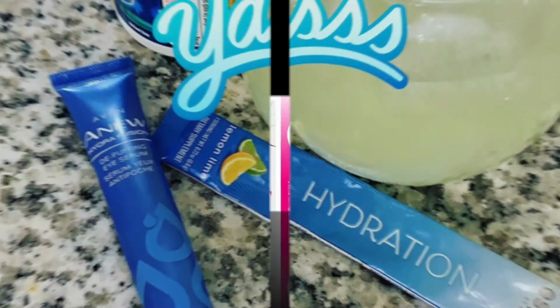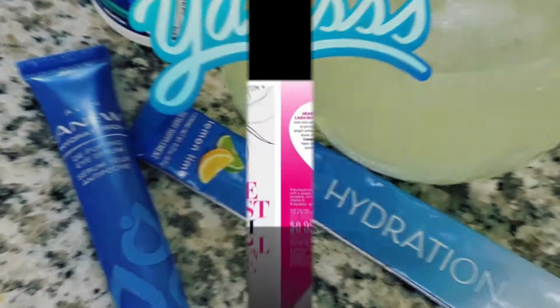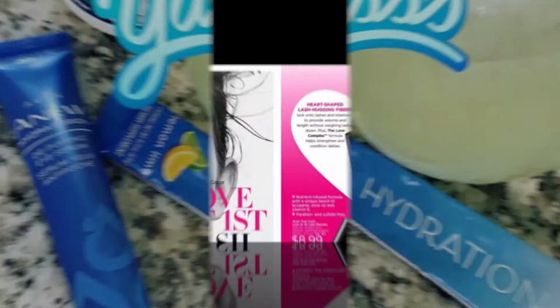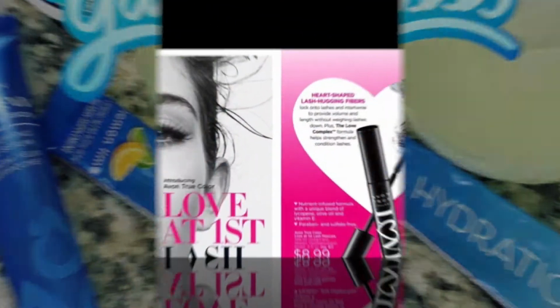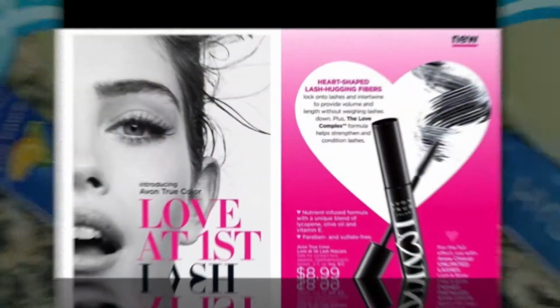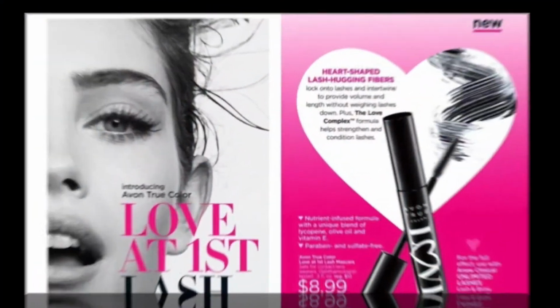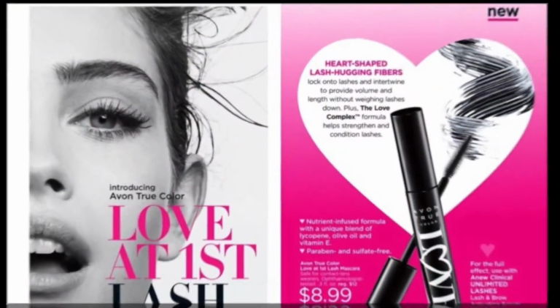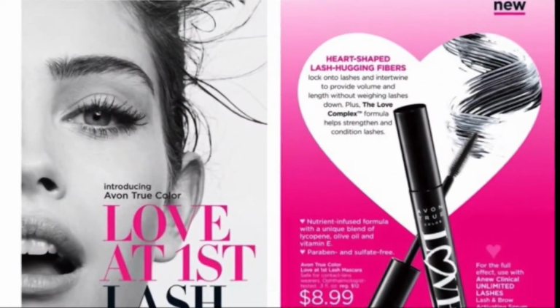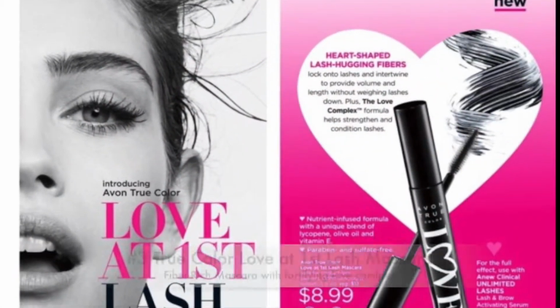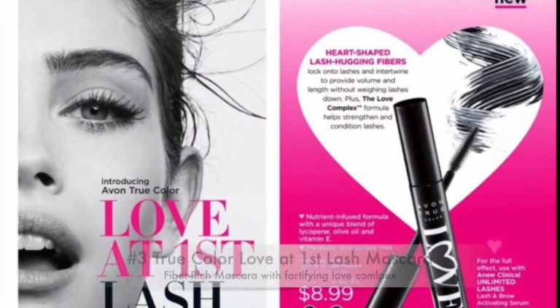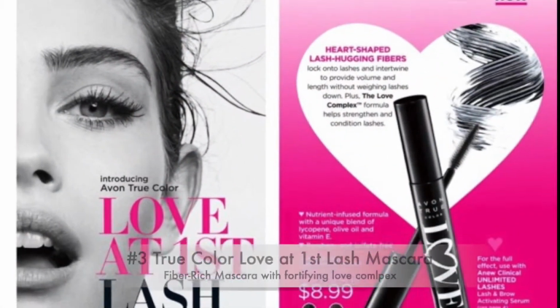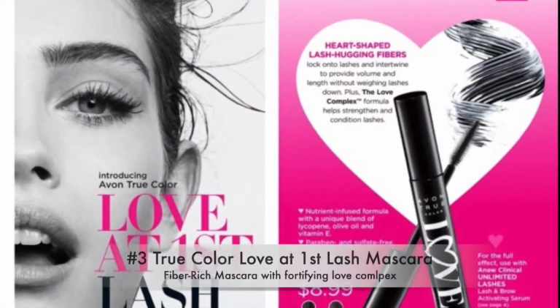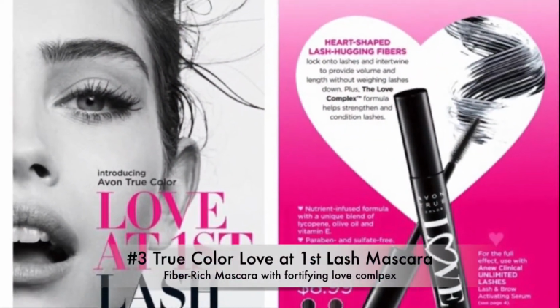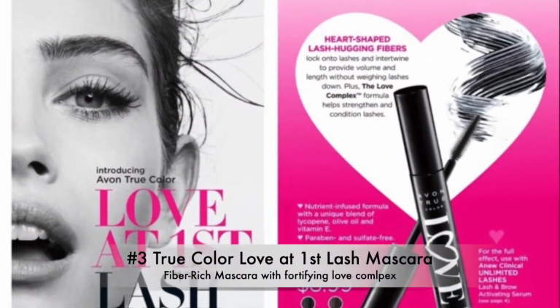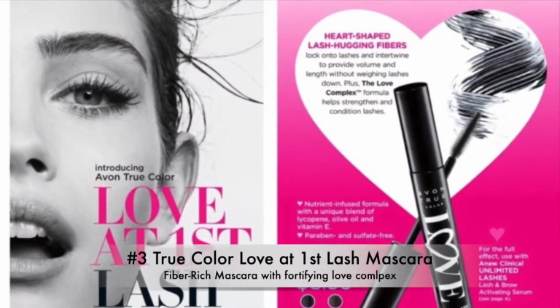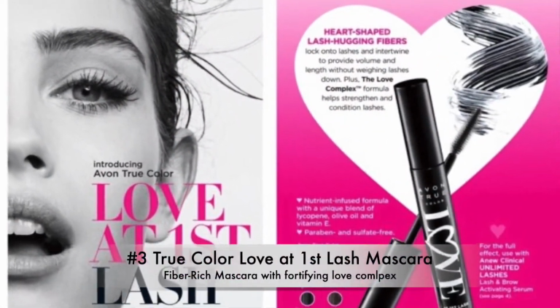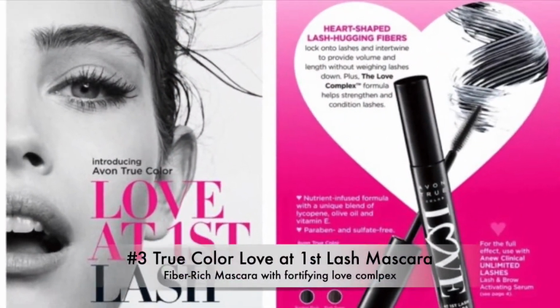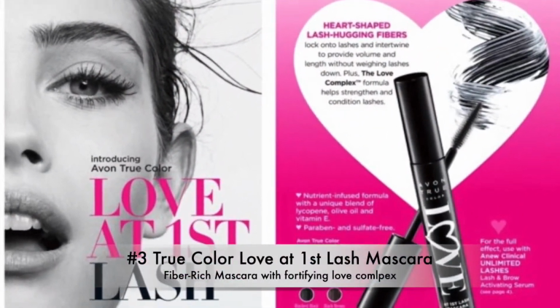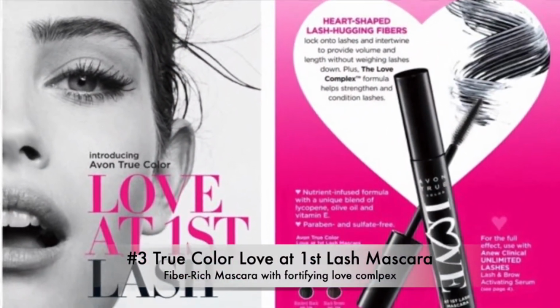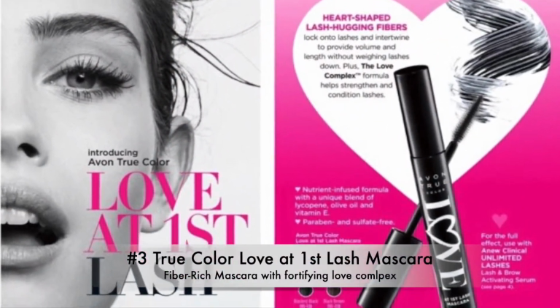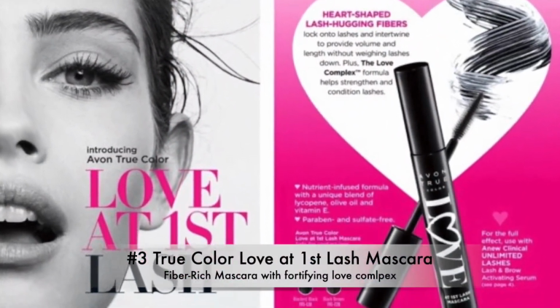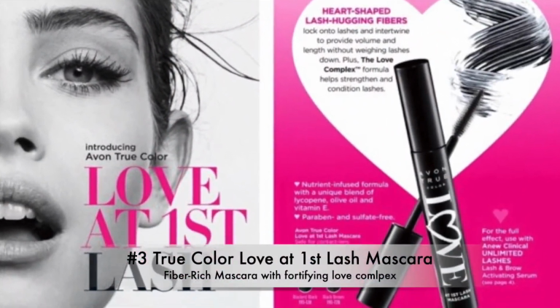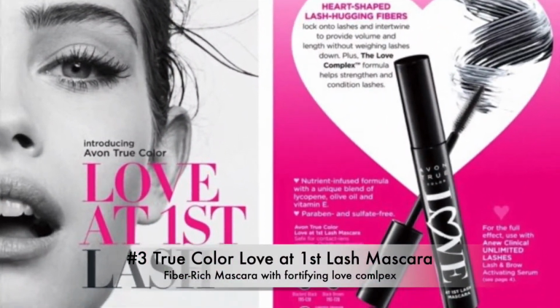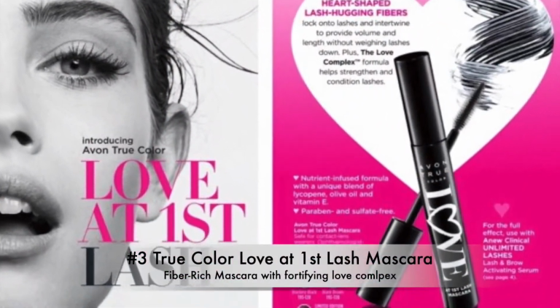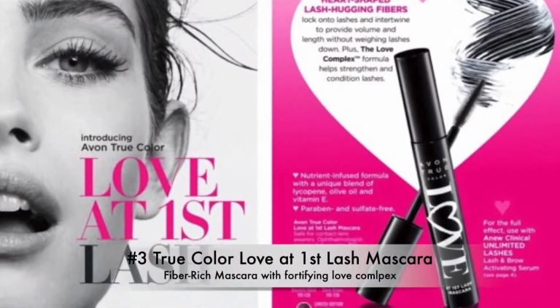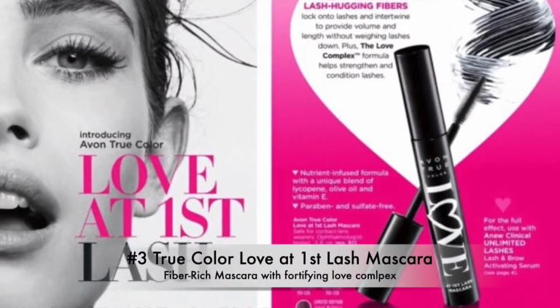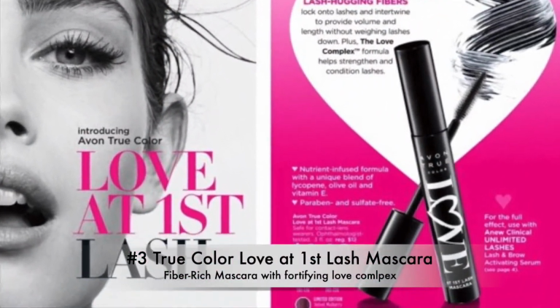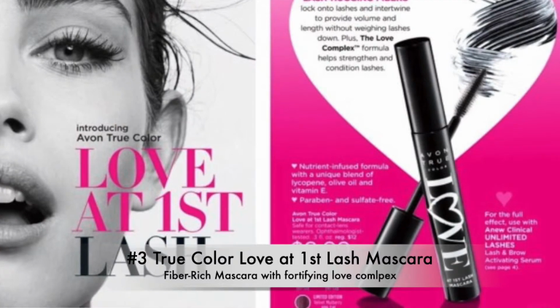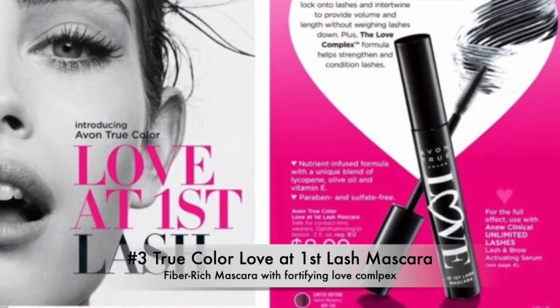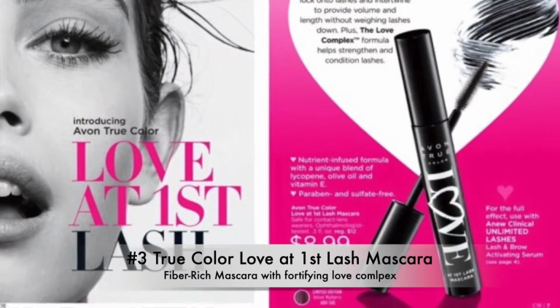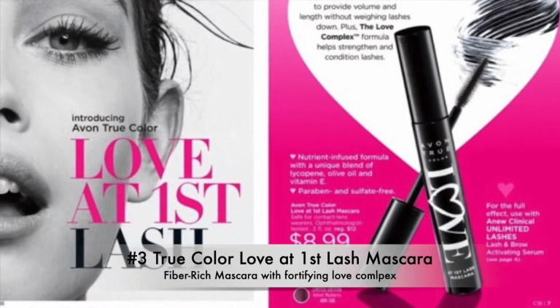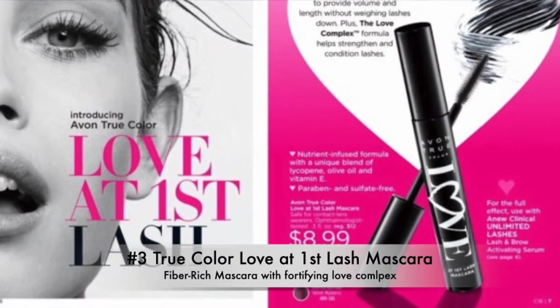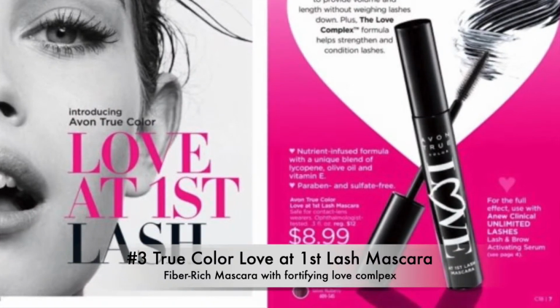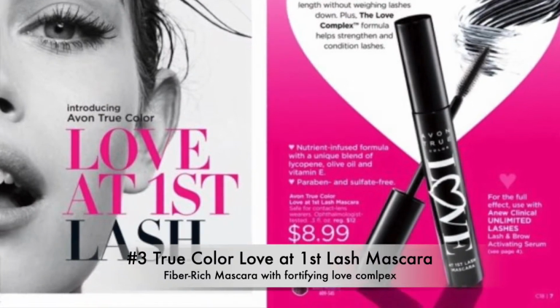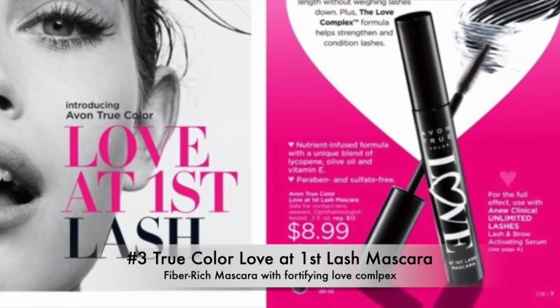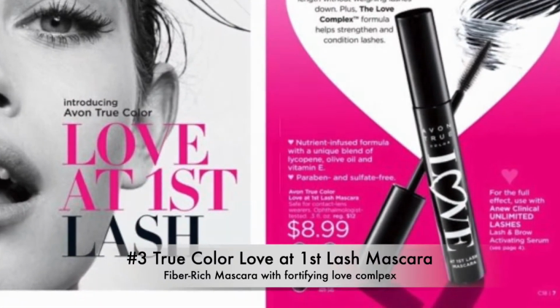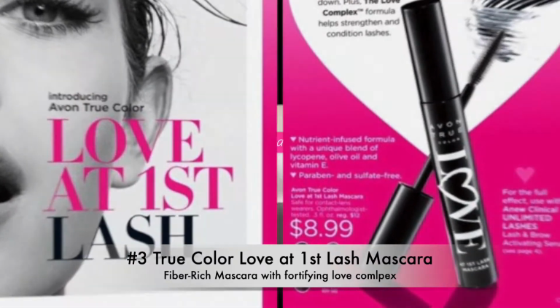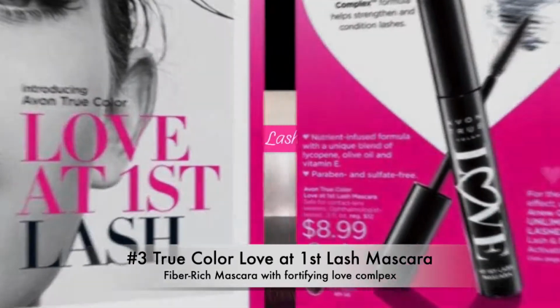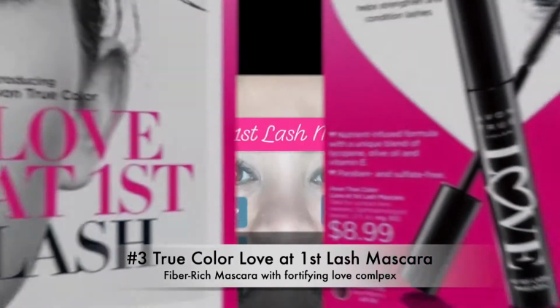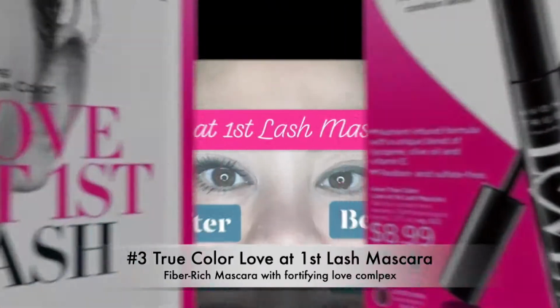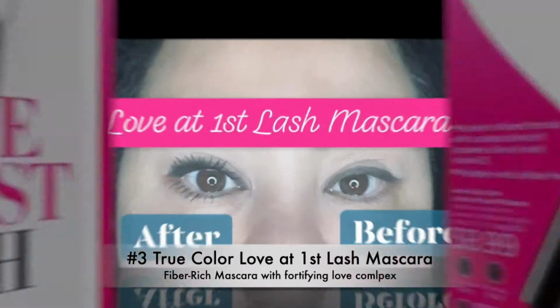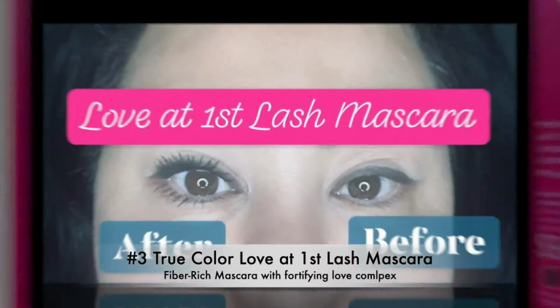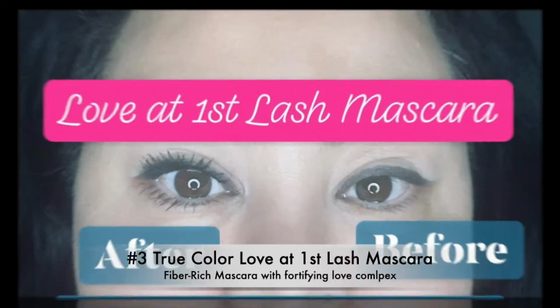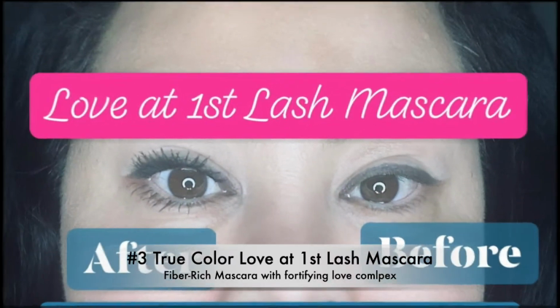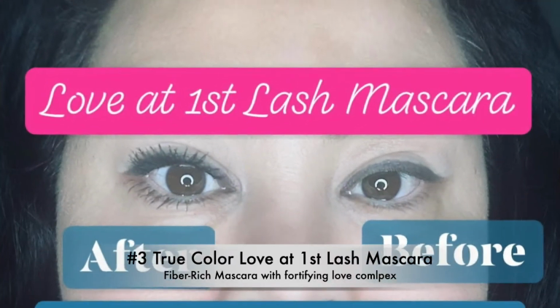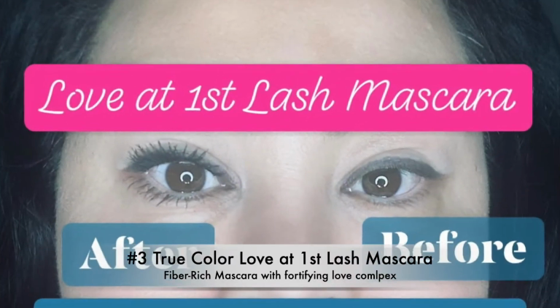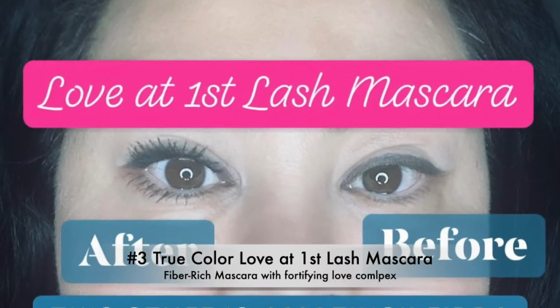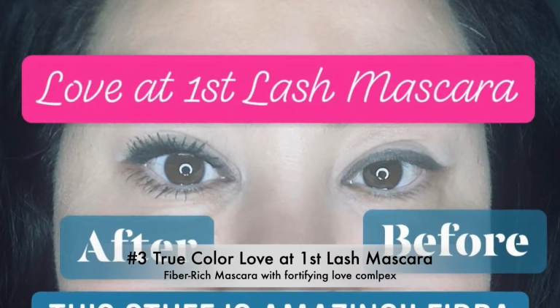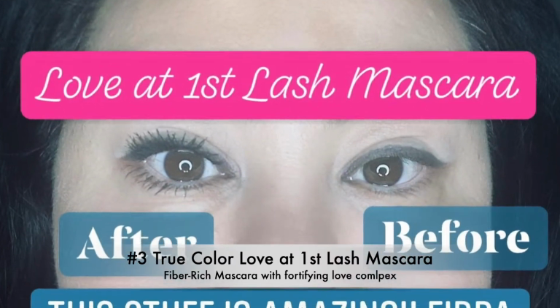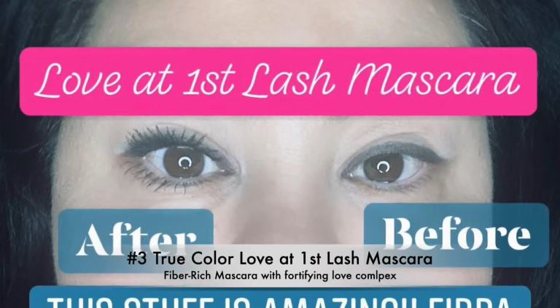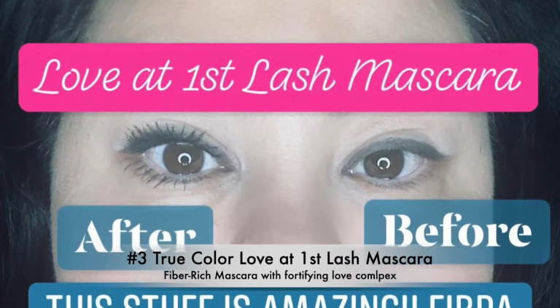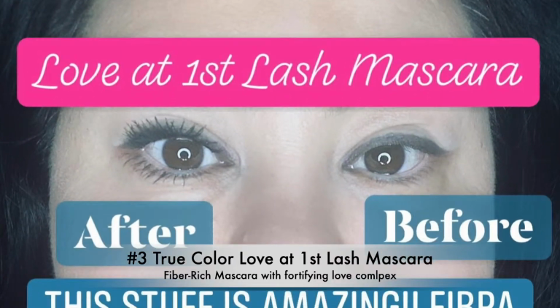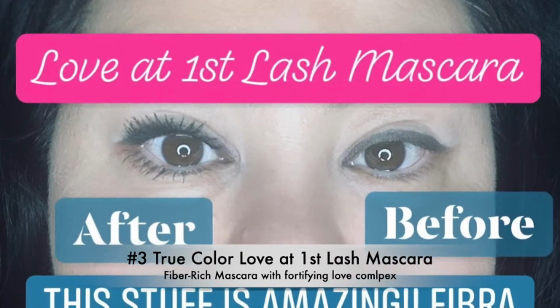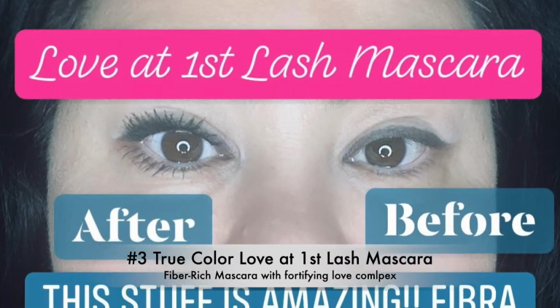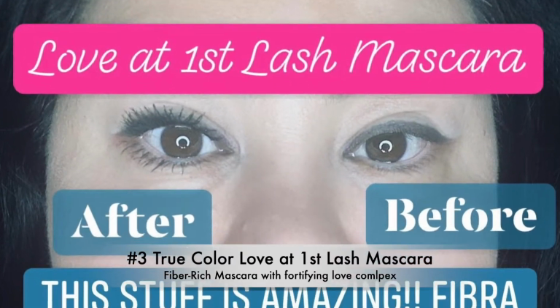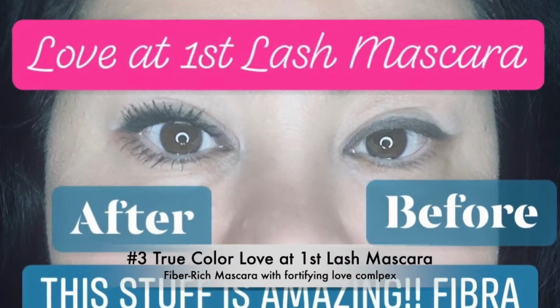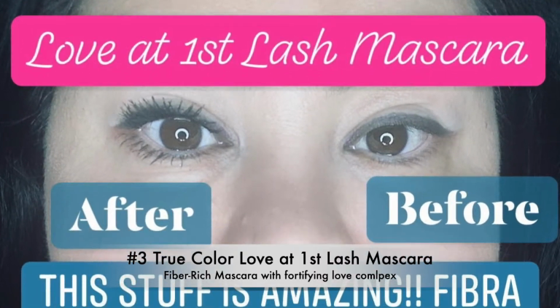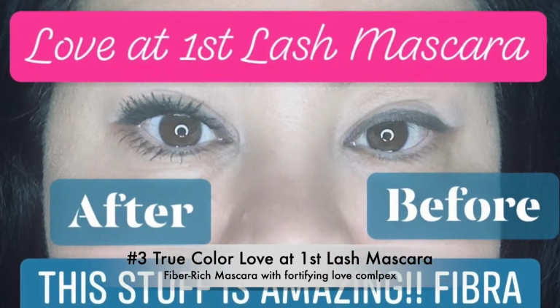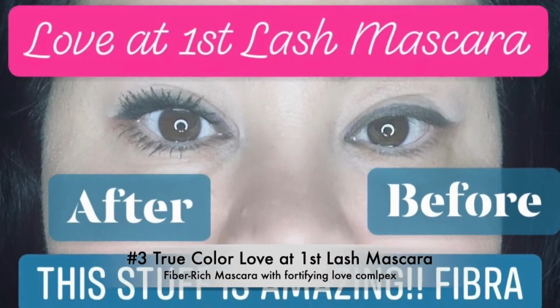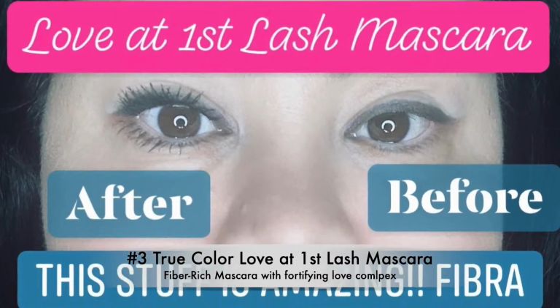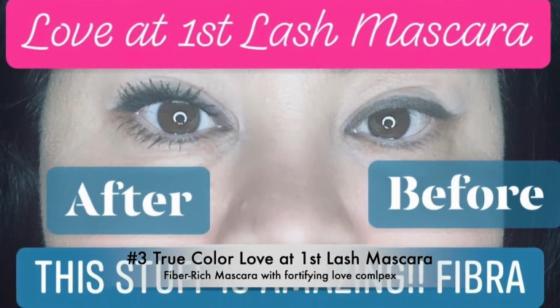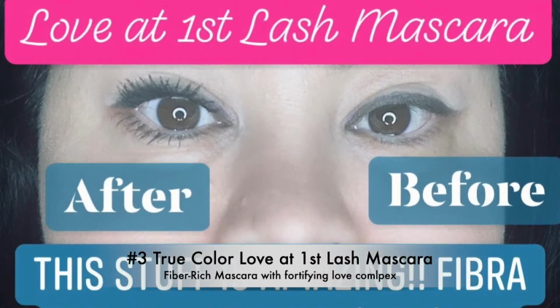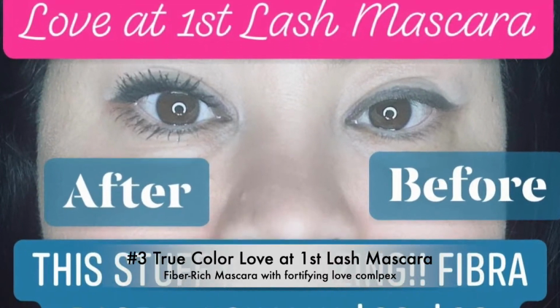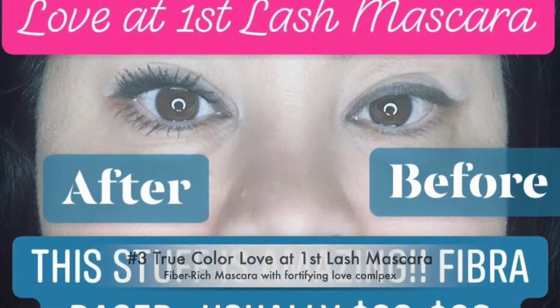Number three: Love It First Lash Mascara. This is fiber-rich — look at my before and after.